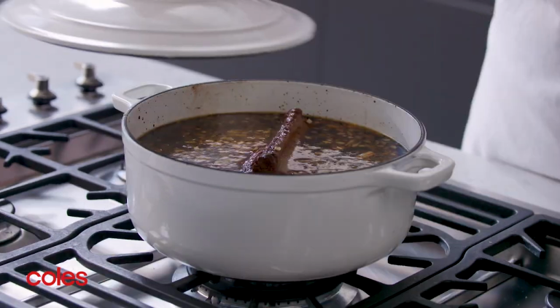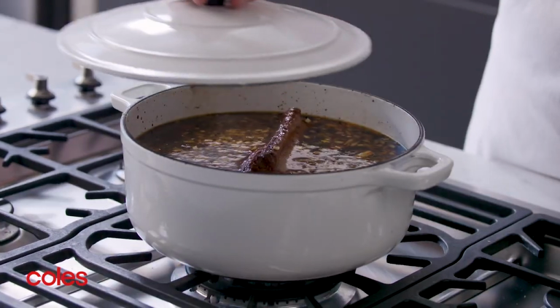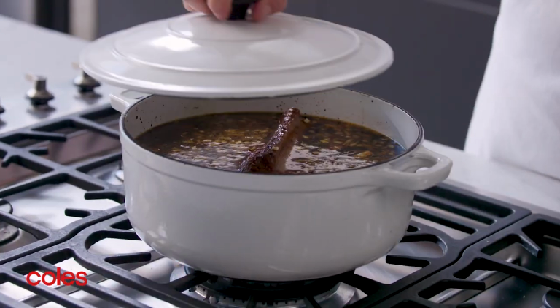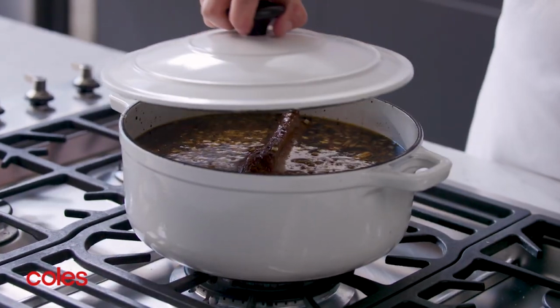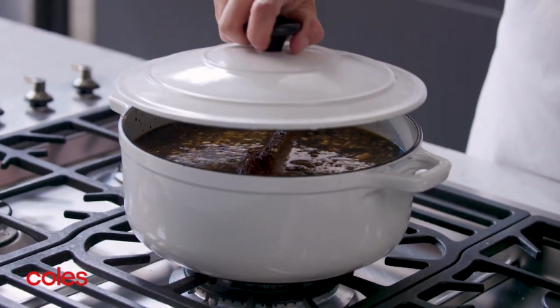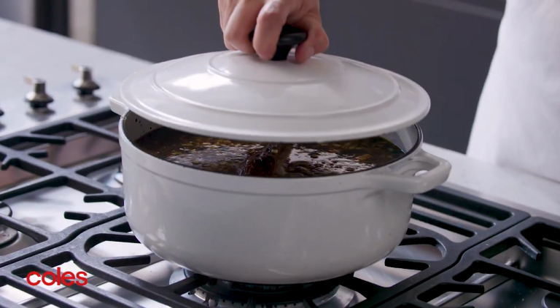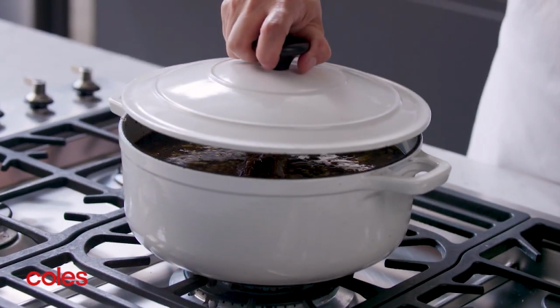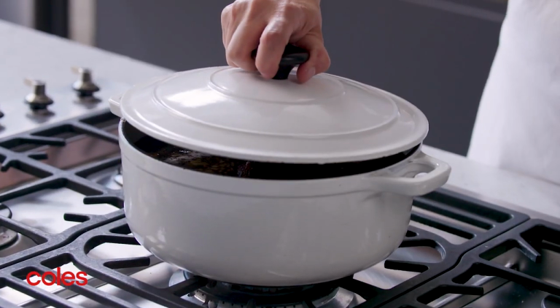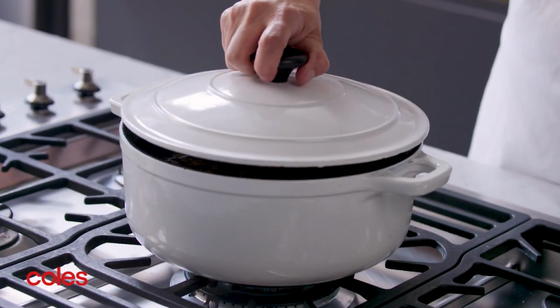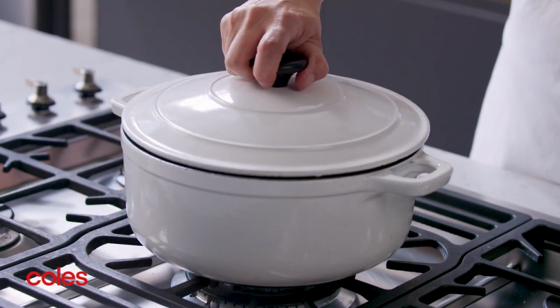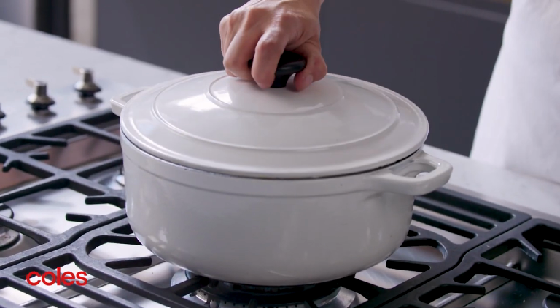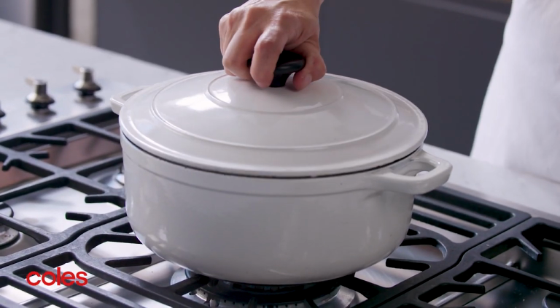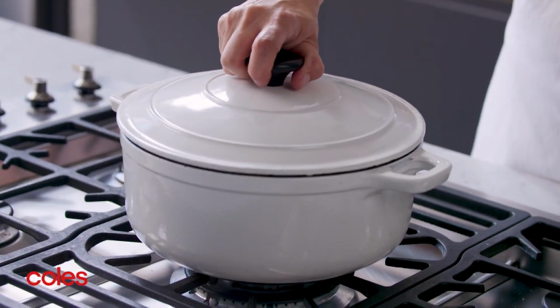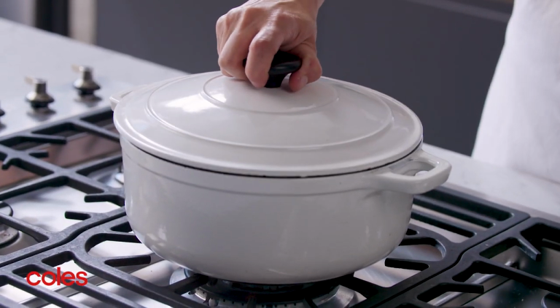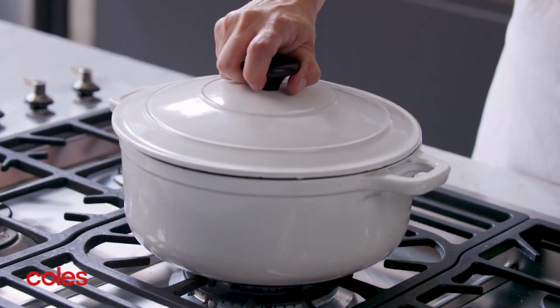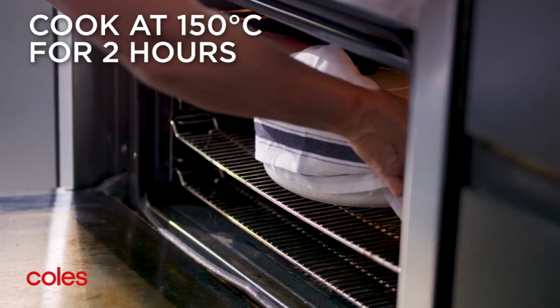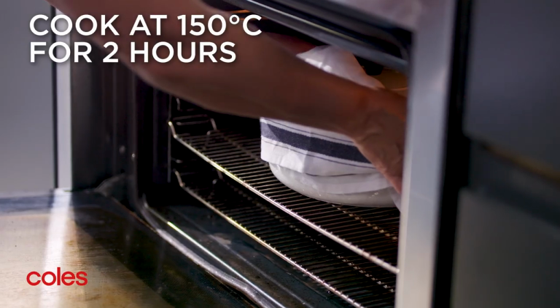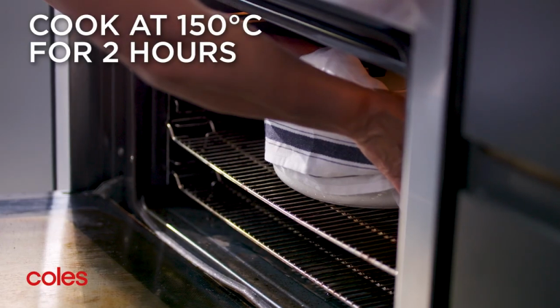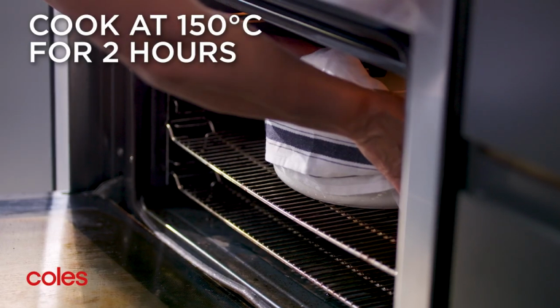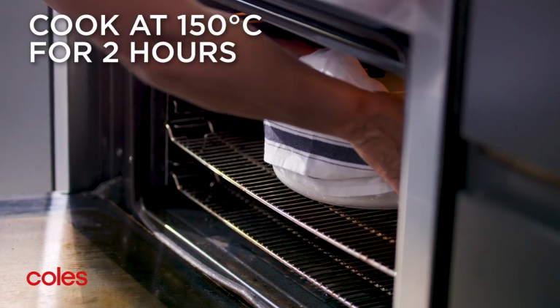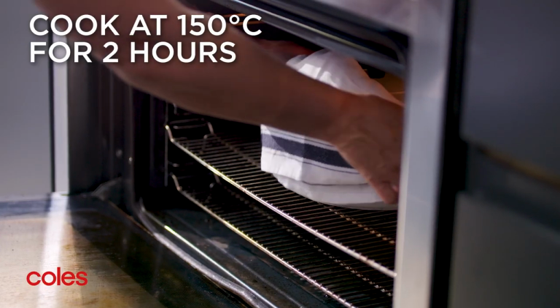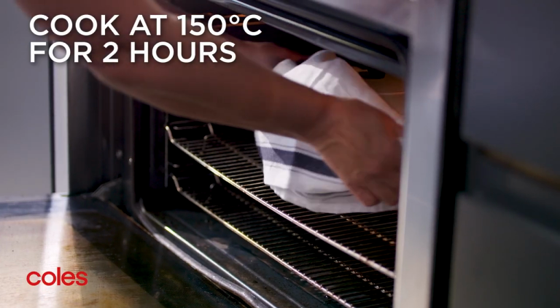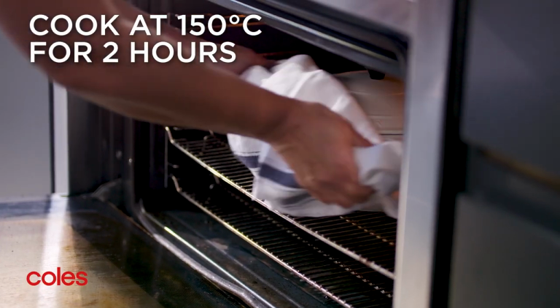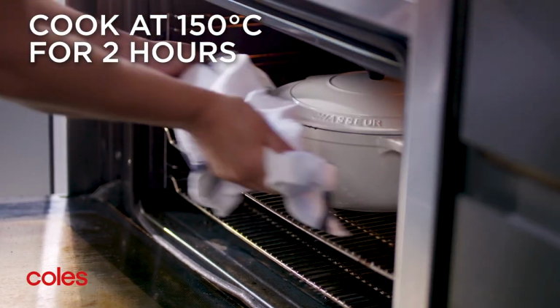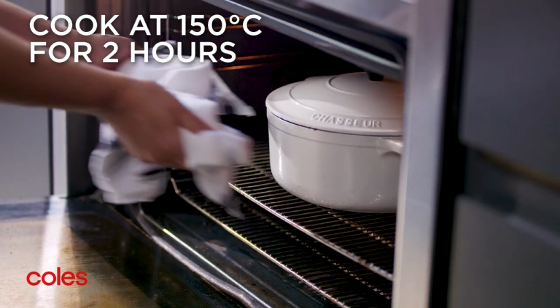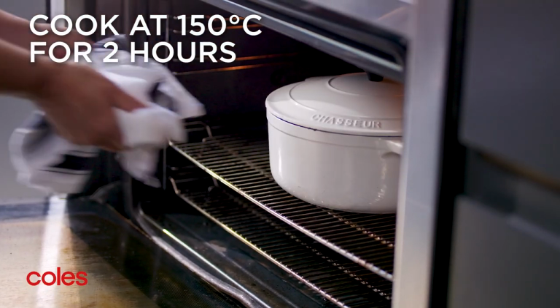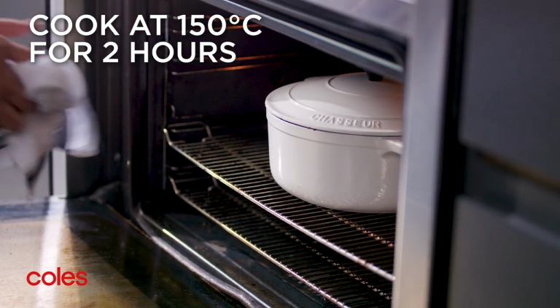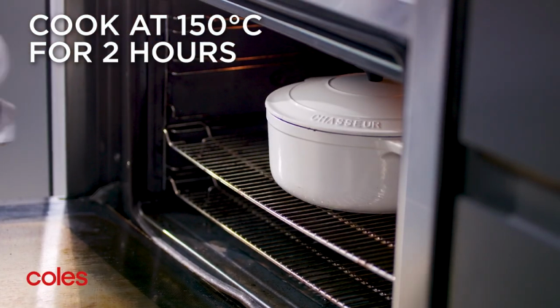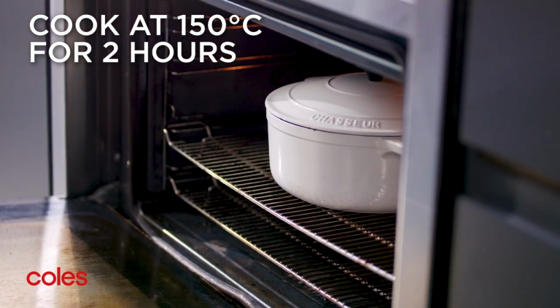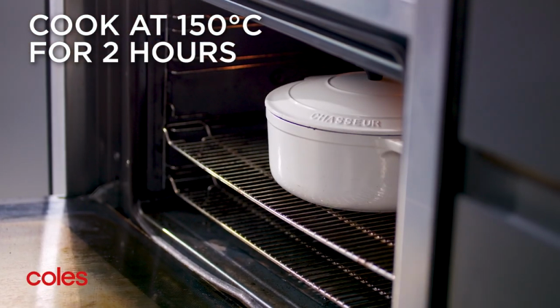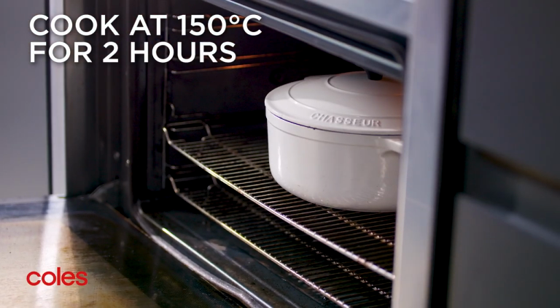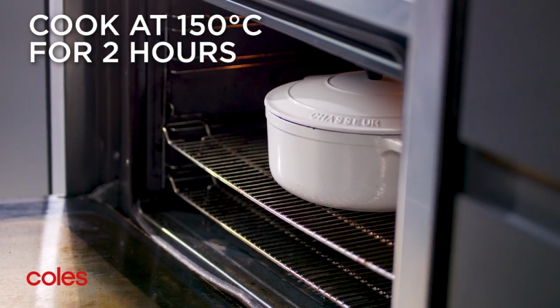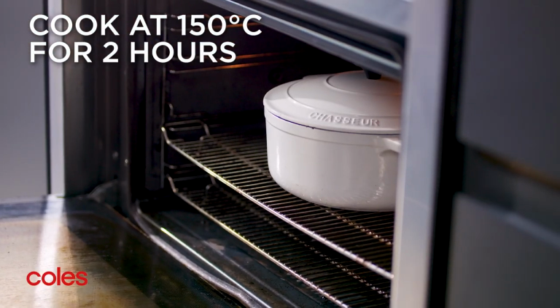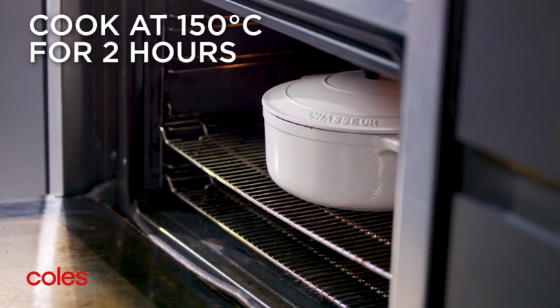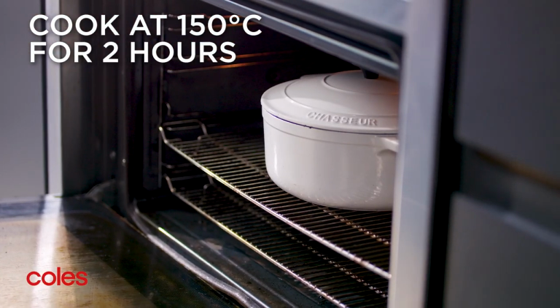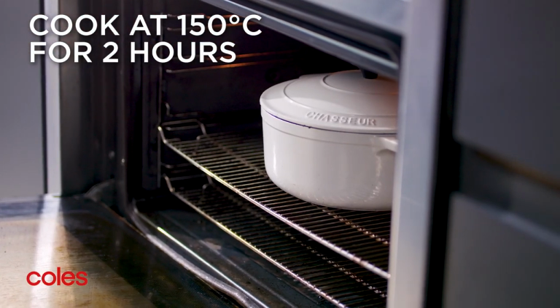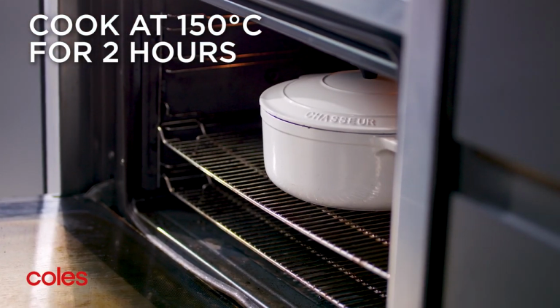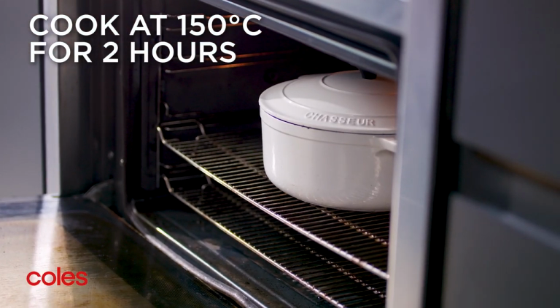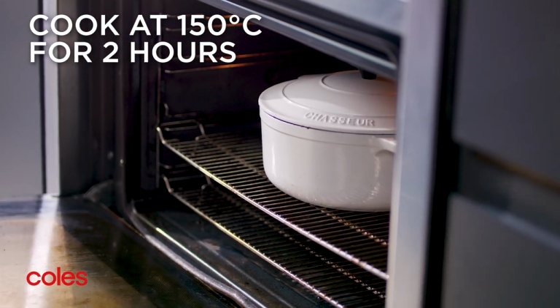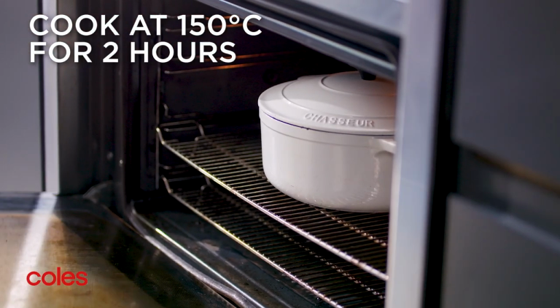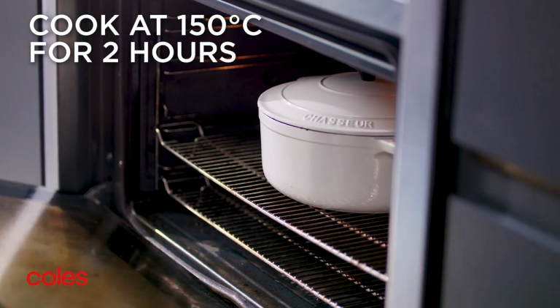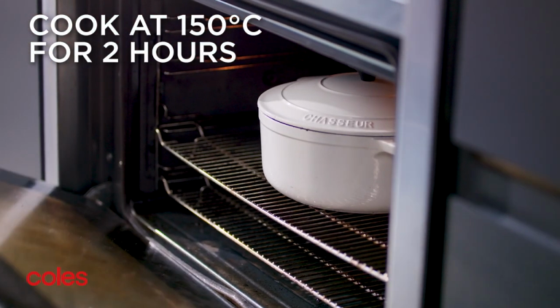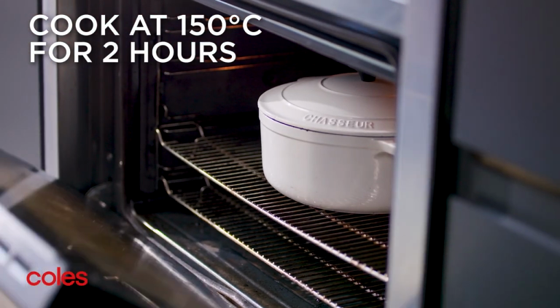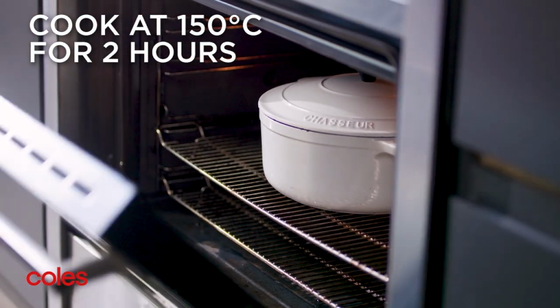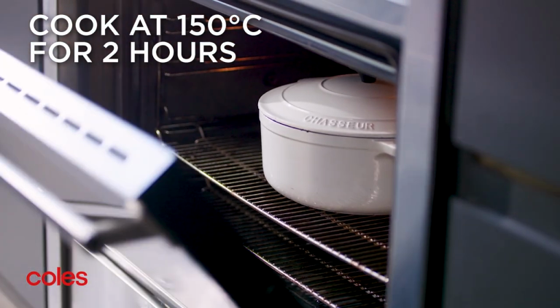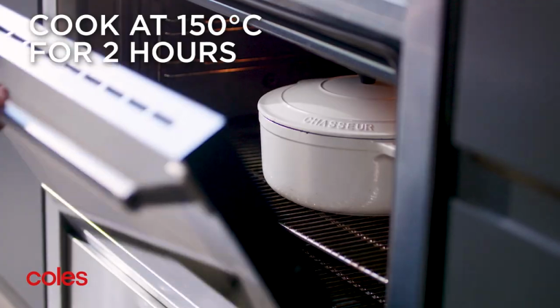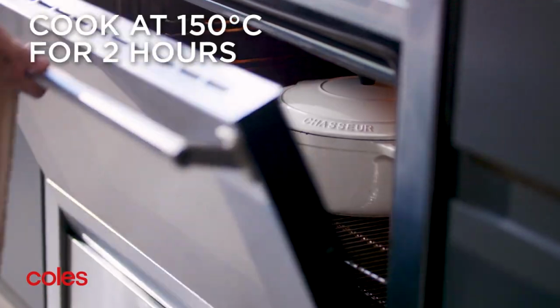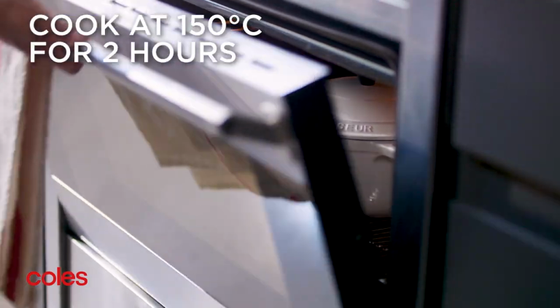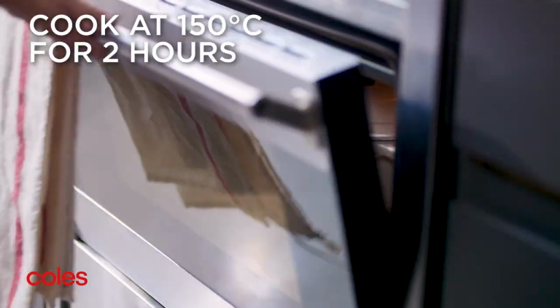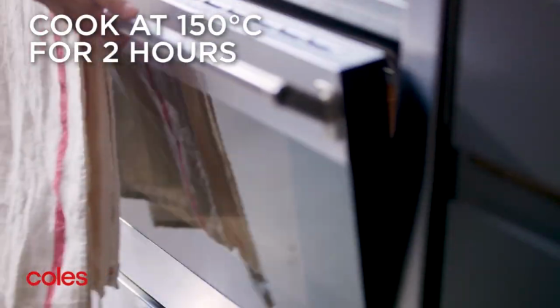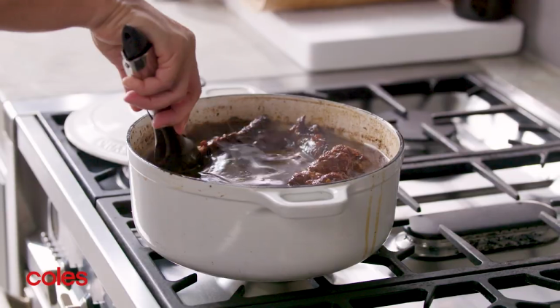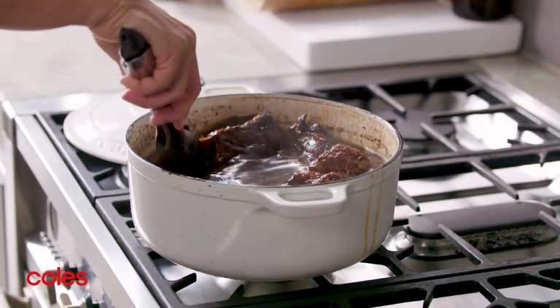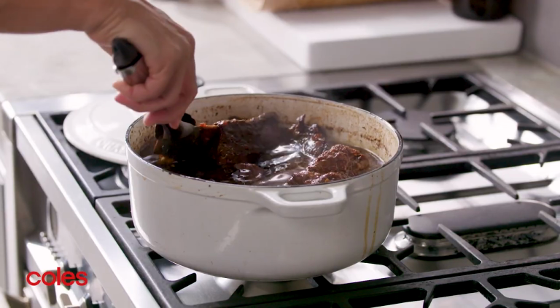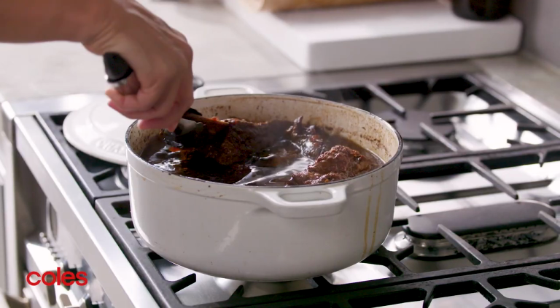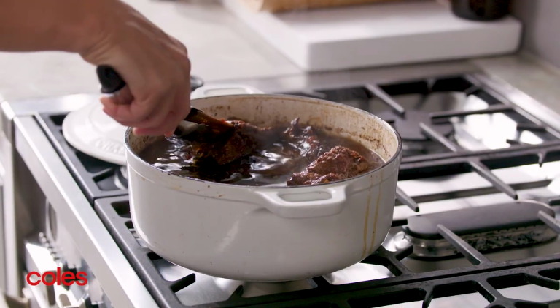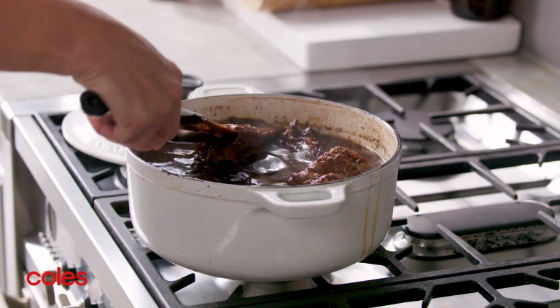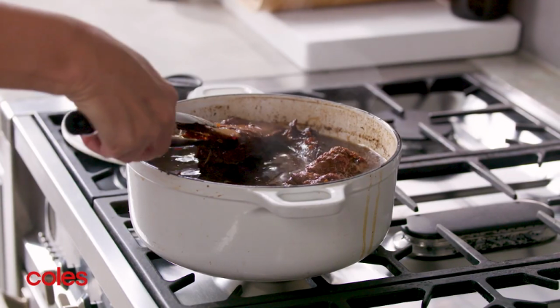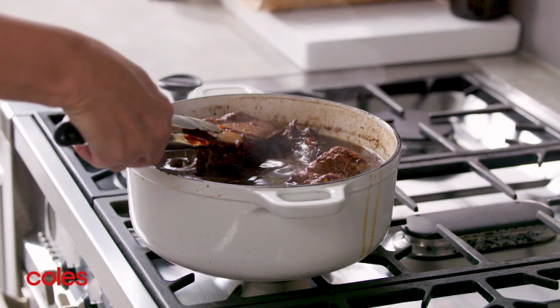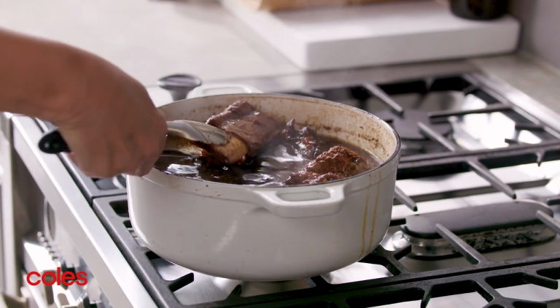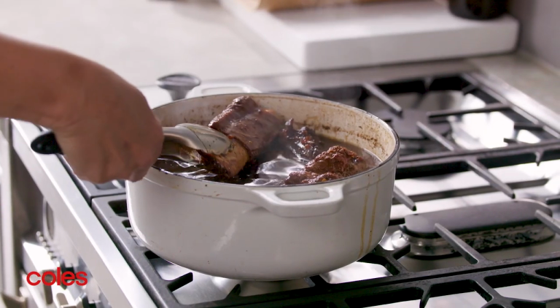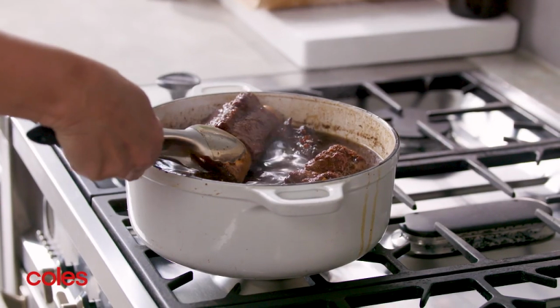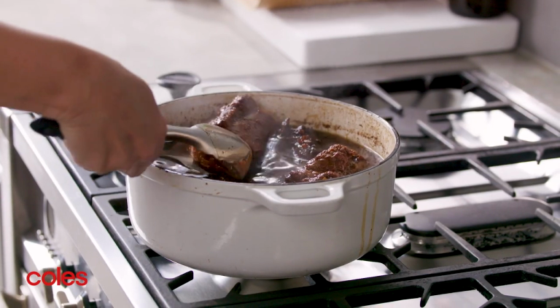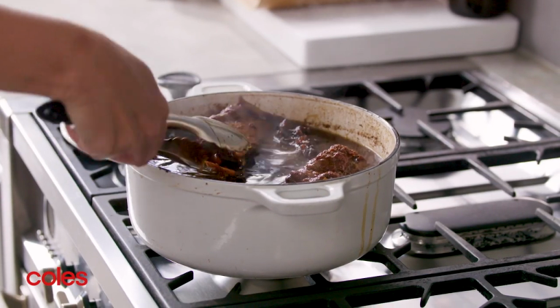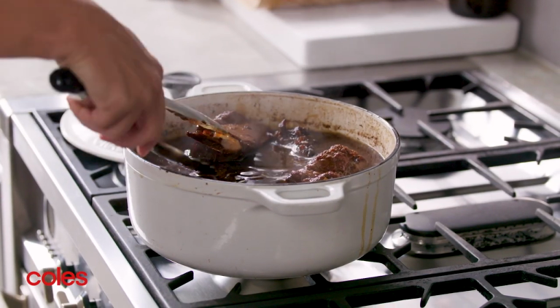Cover with a lid and pop in the preheated oven to bake for two hours, turning the beef occasionally.